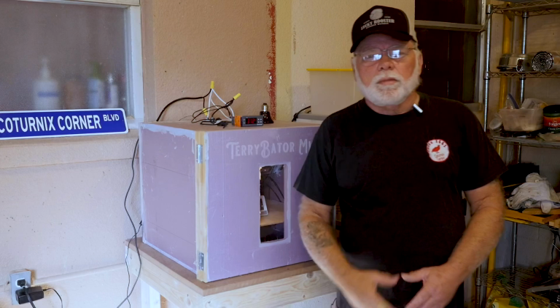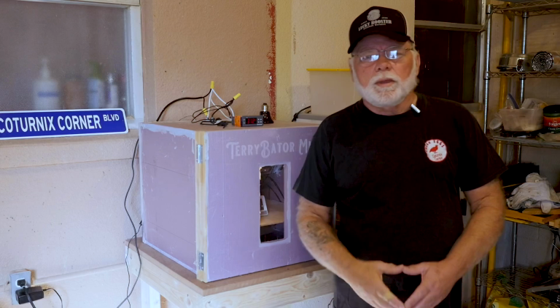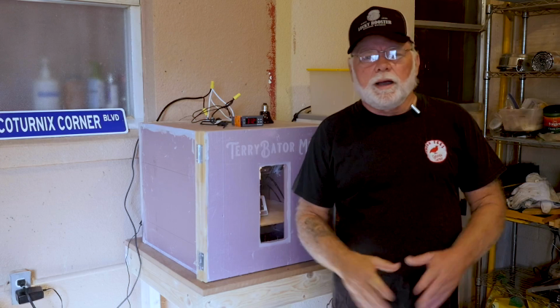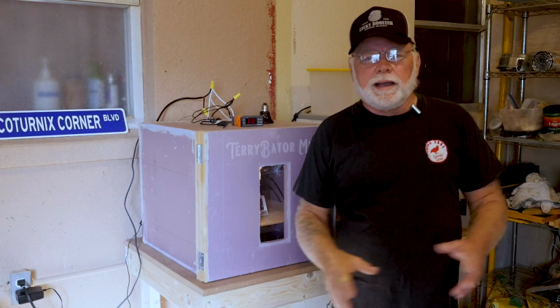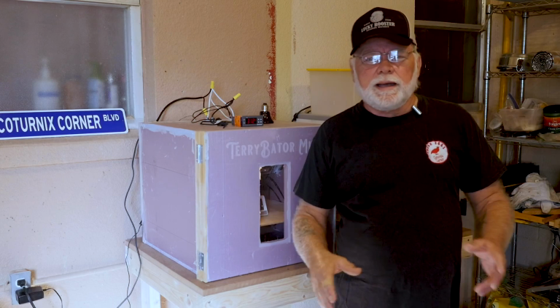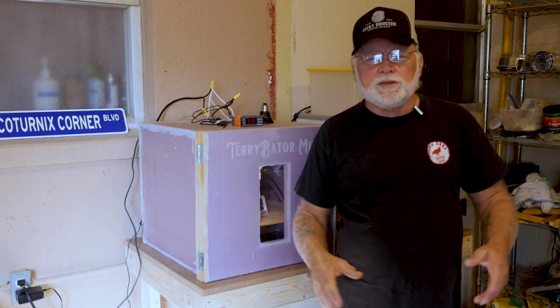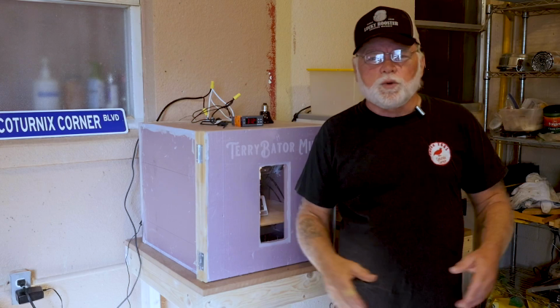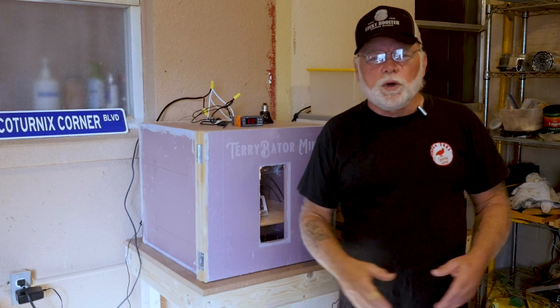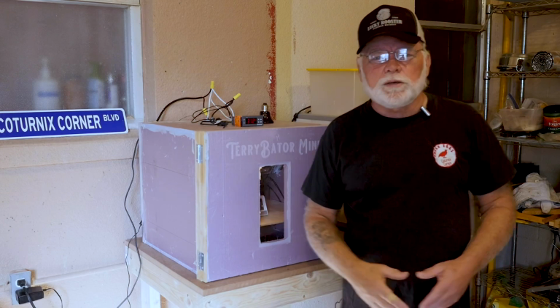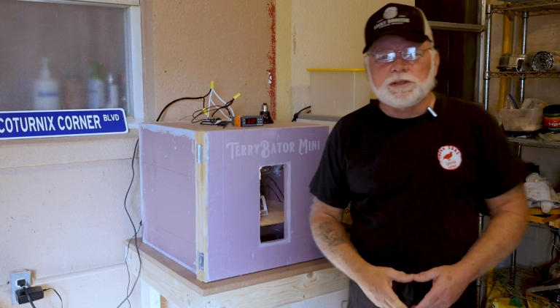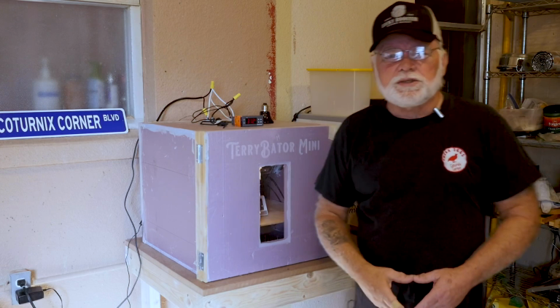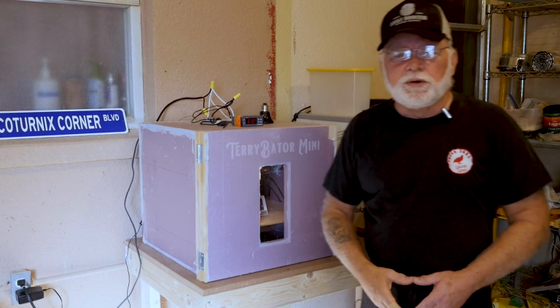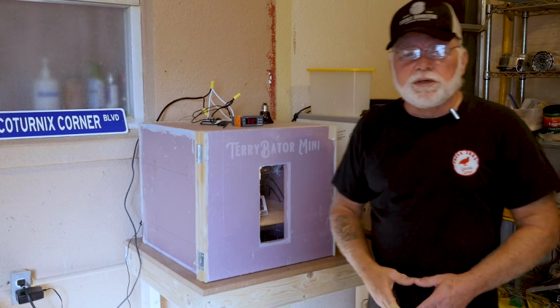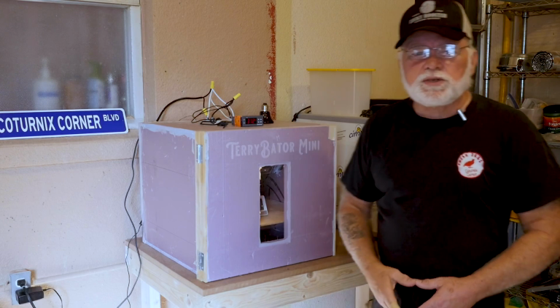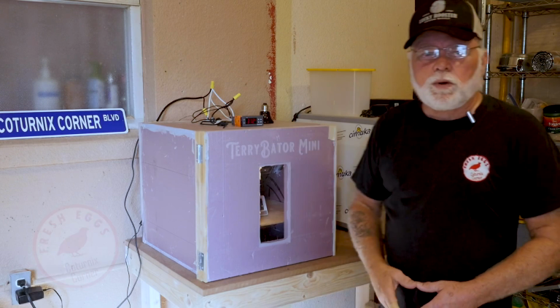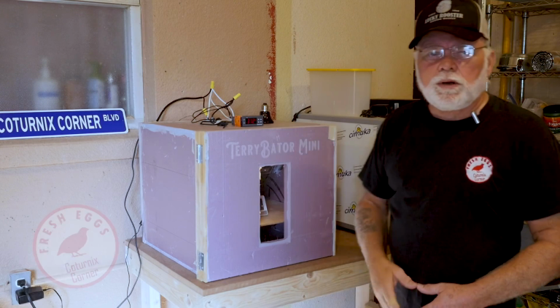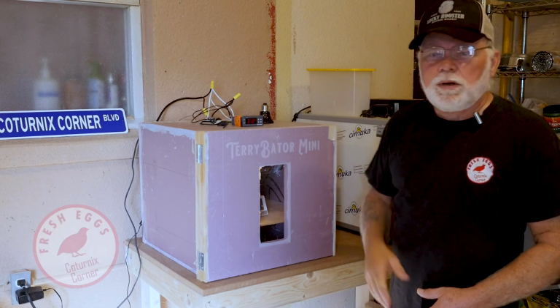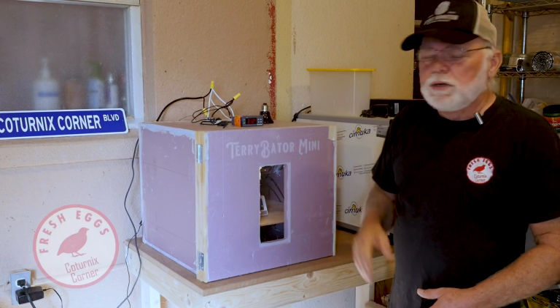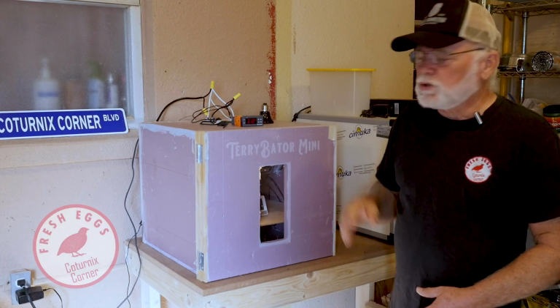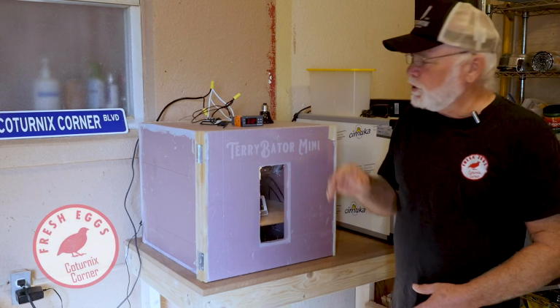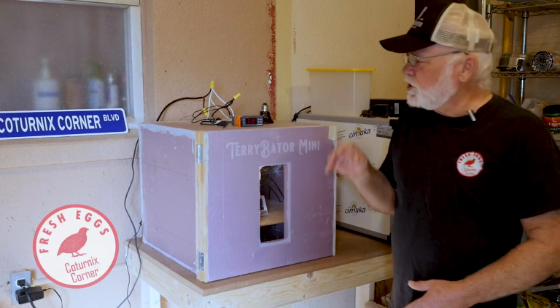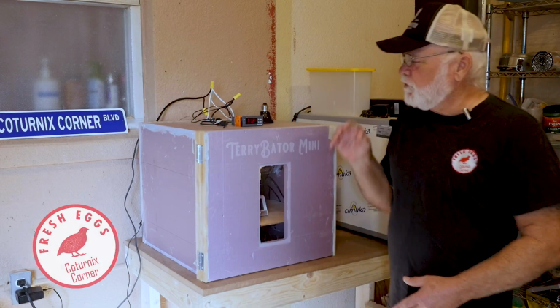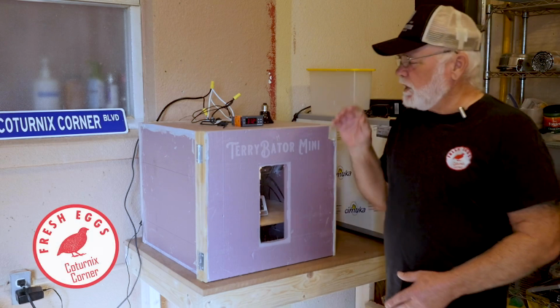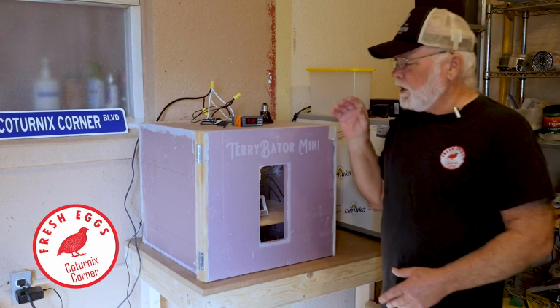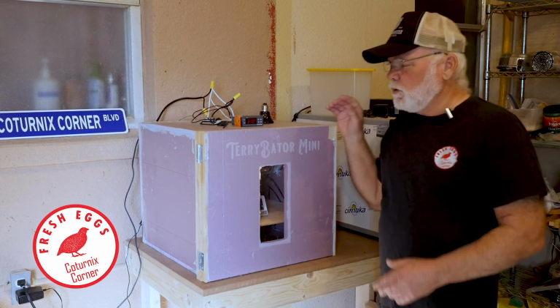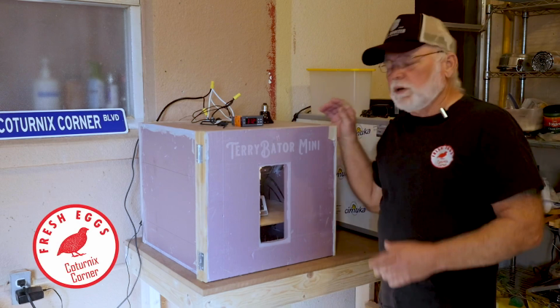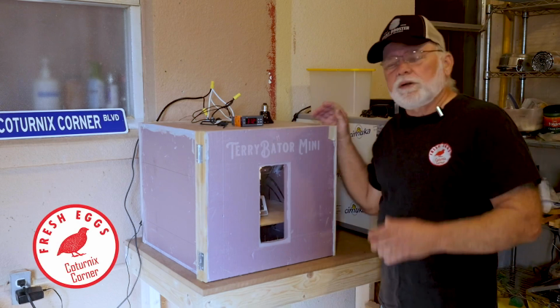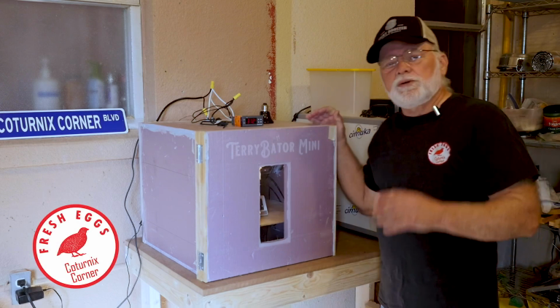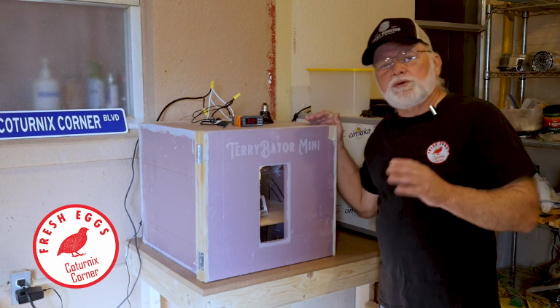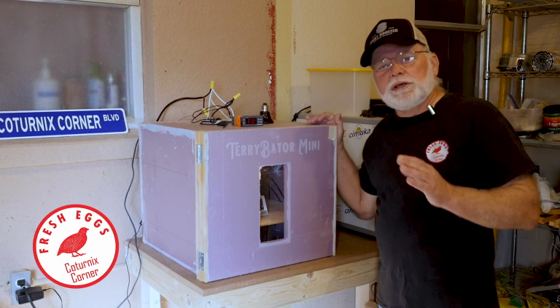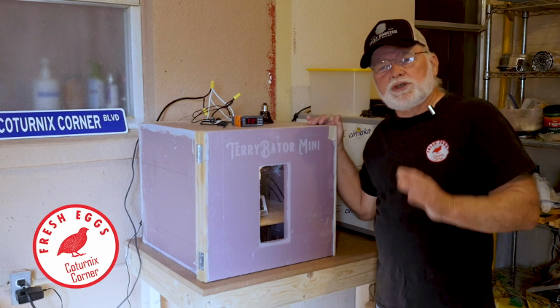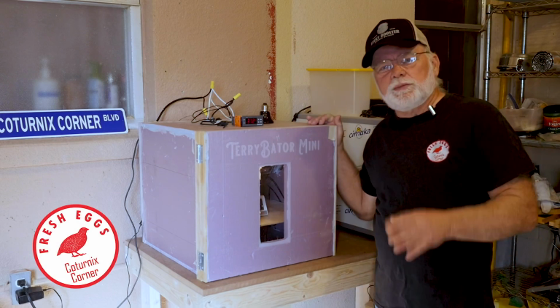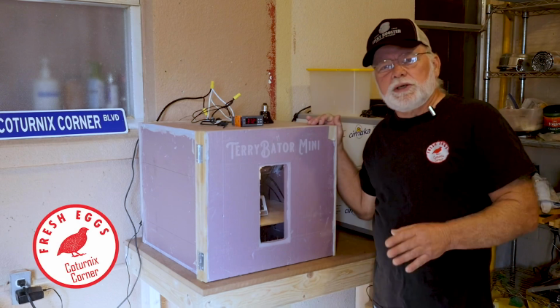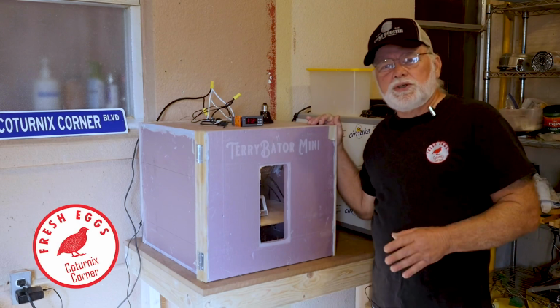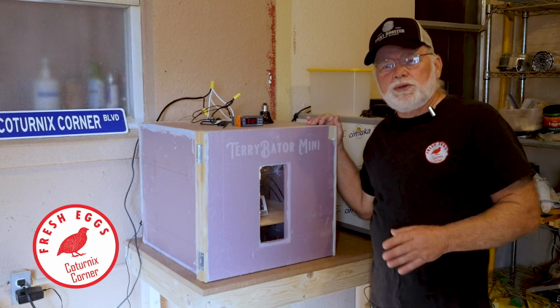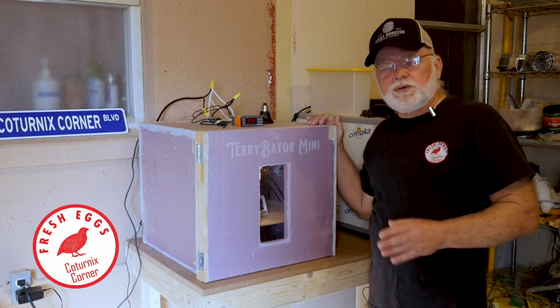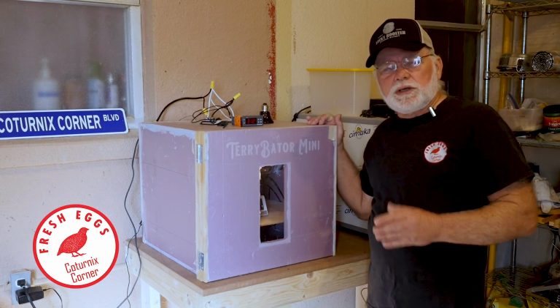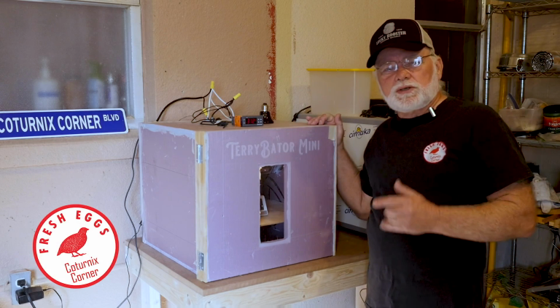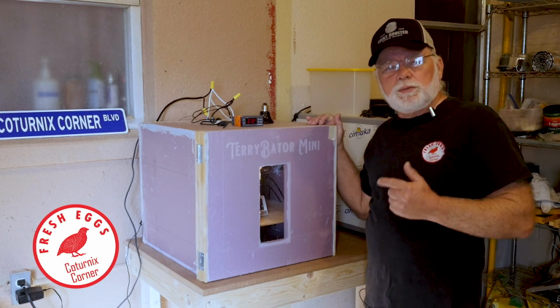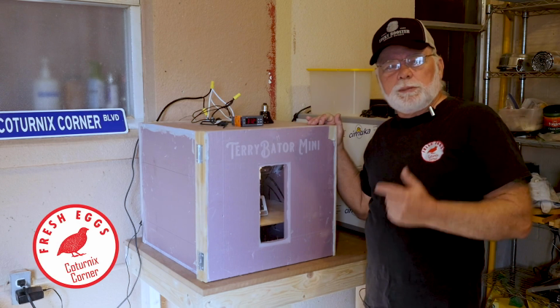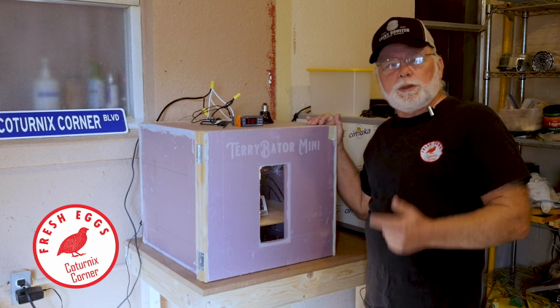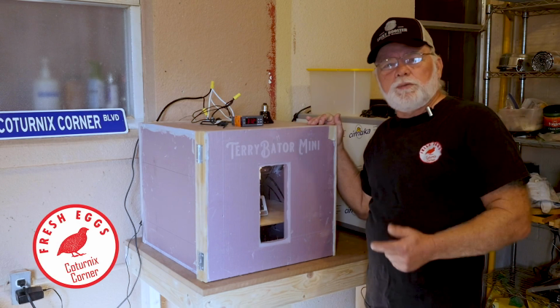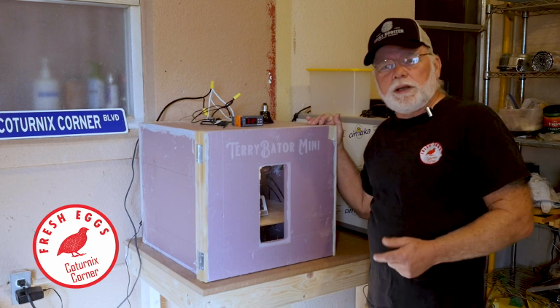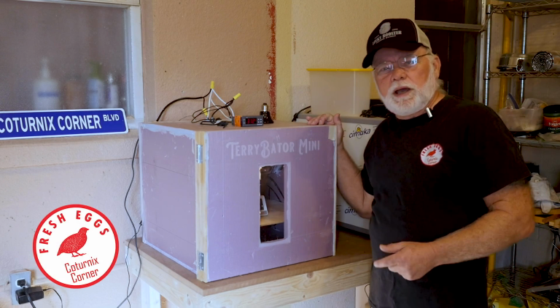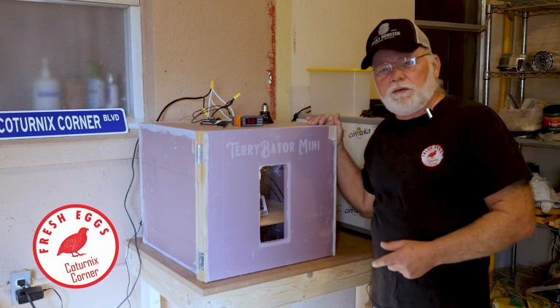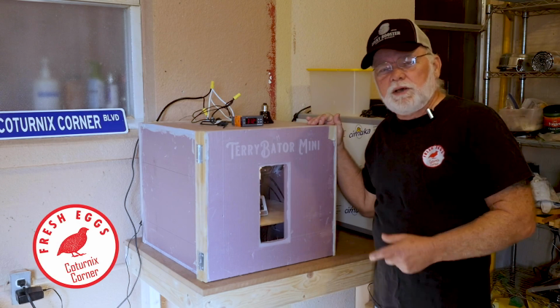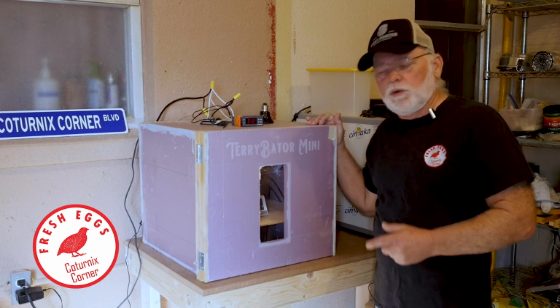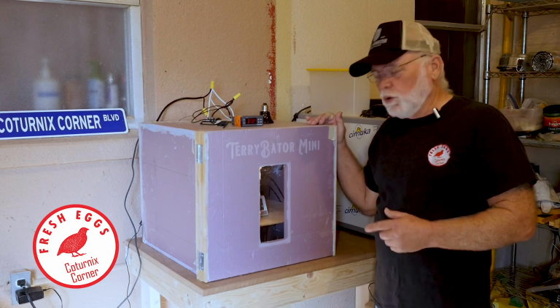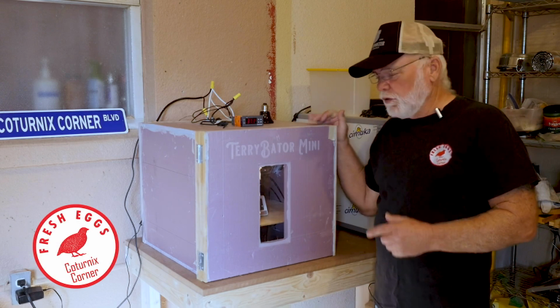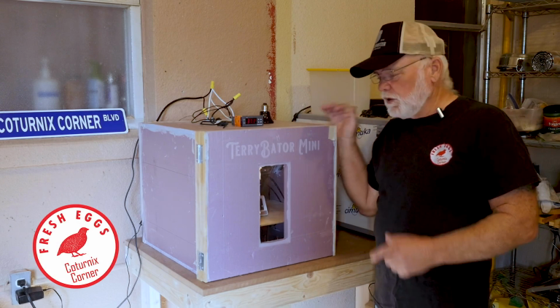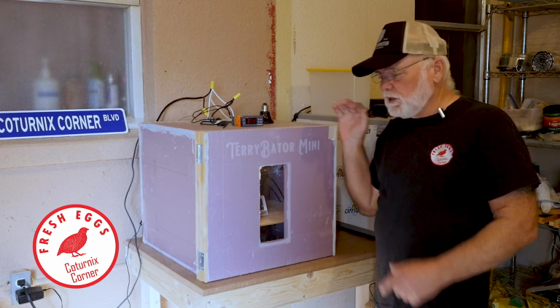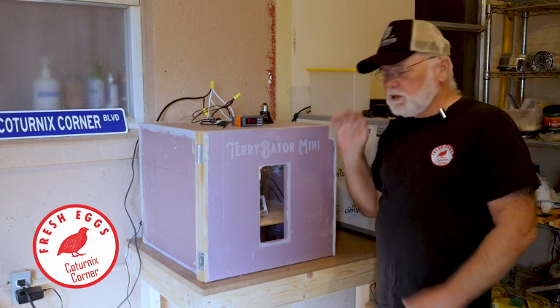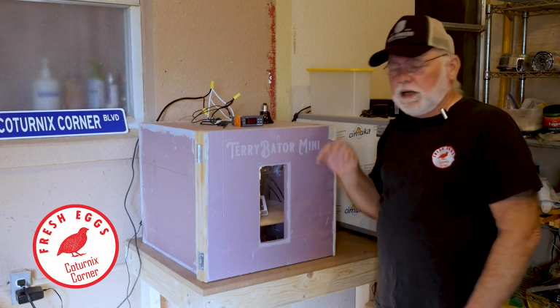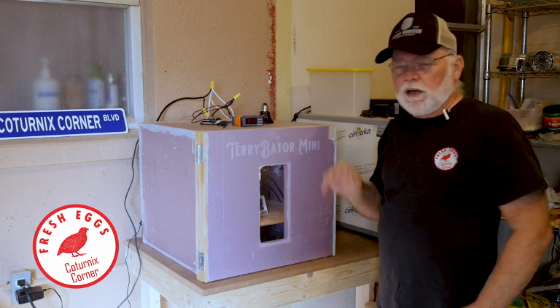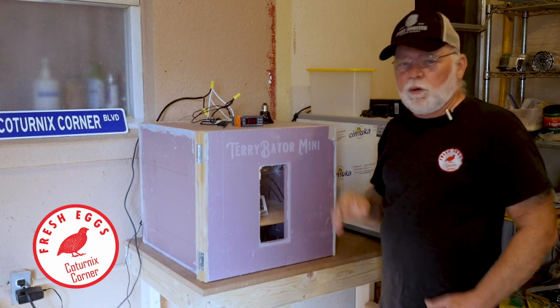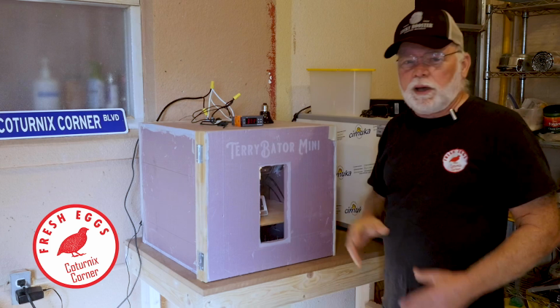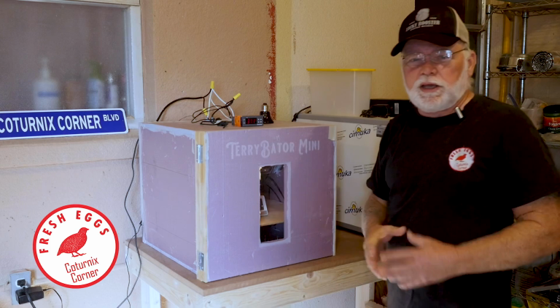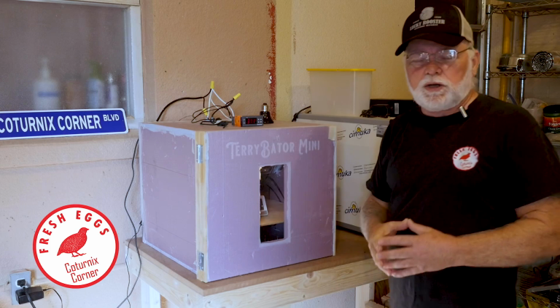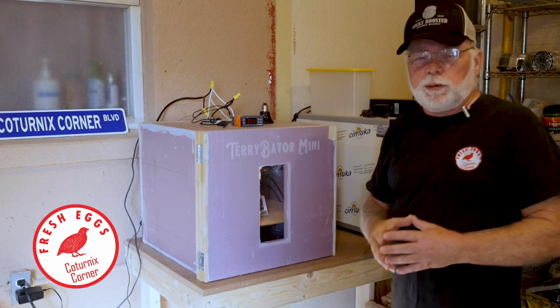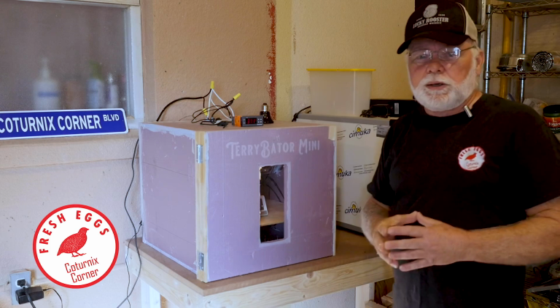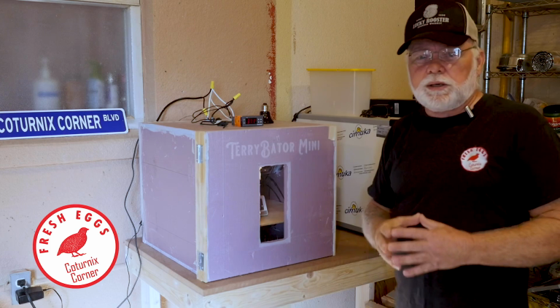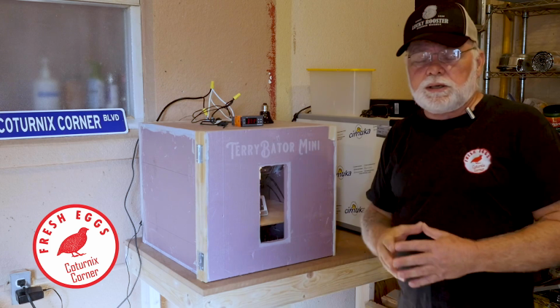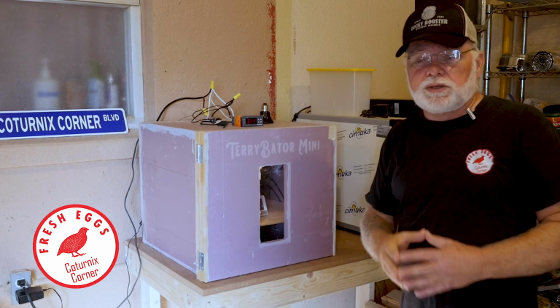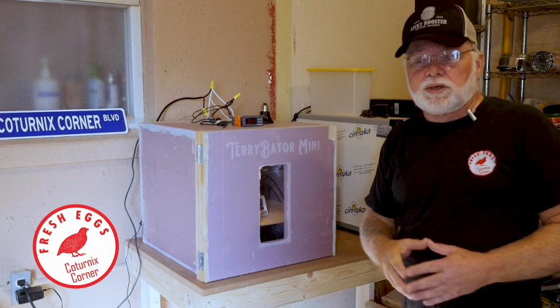Hi guys, welcome to Caternix Corner. In this video we're going to address some issues that some people have been having with the DIY incubator kits.